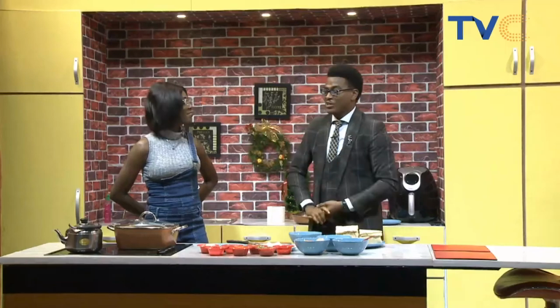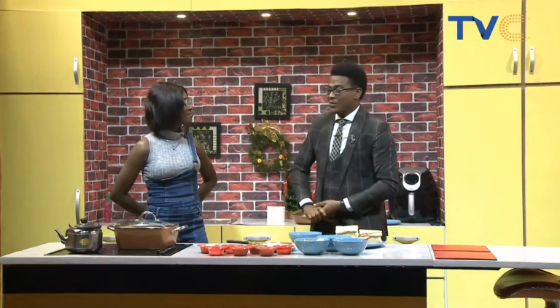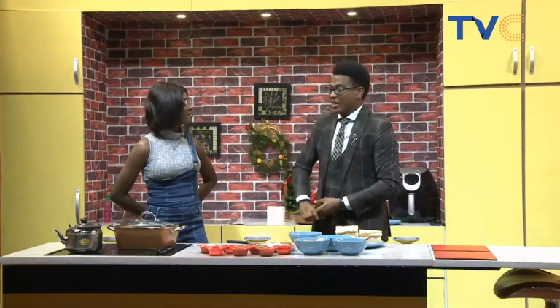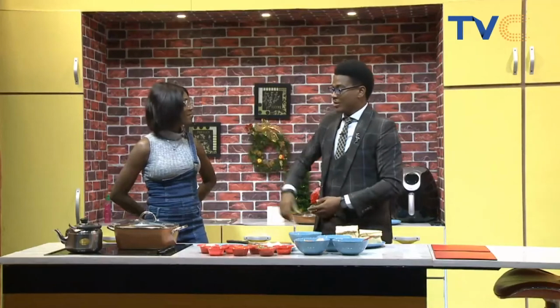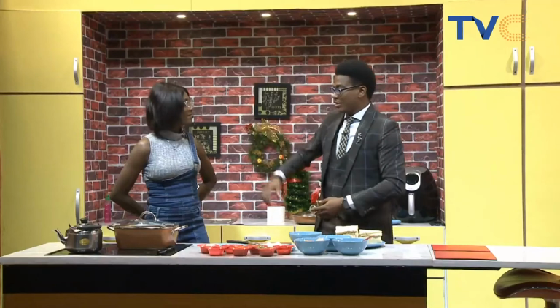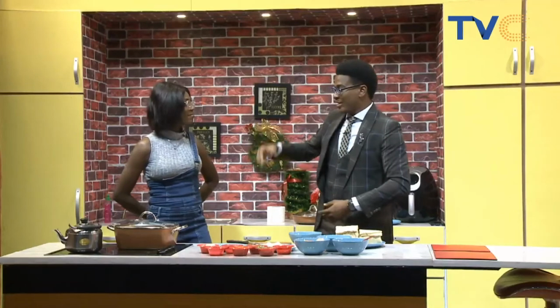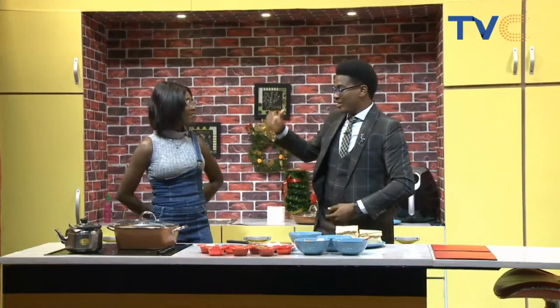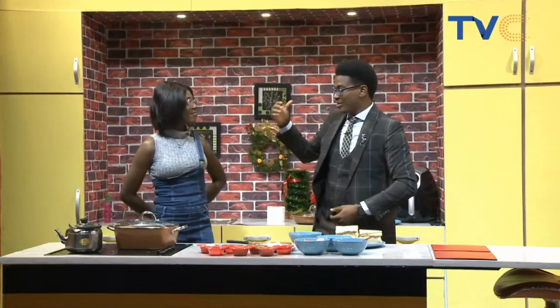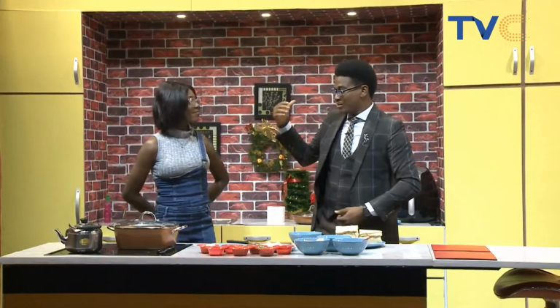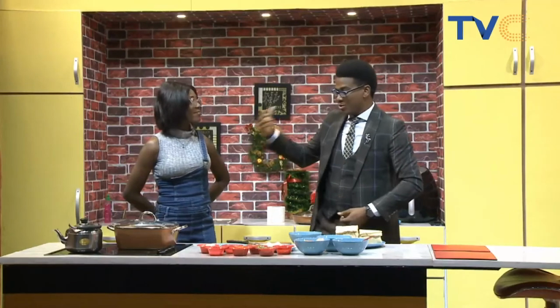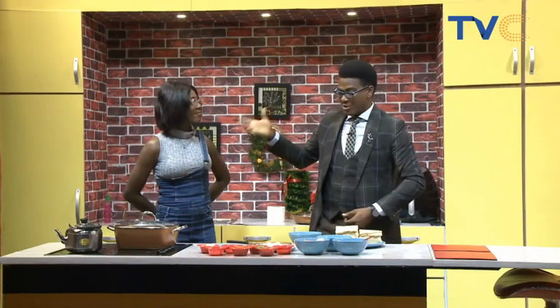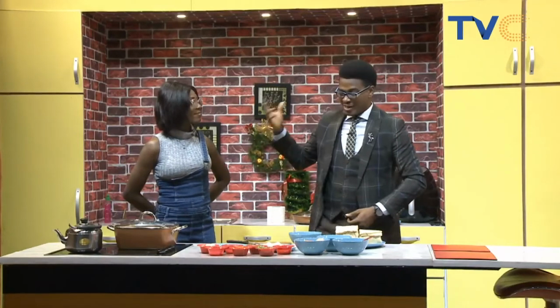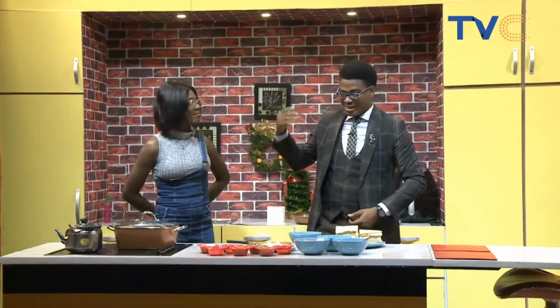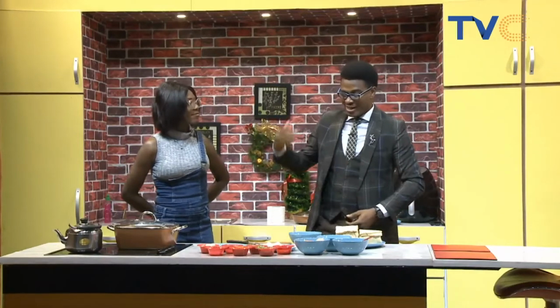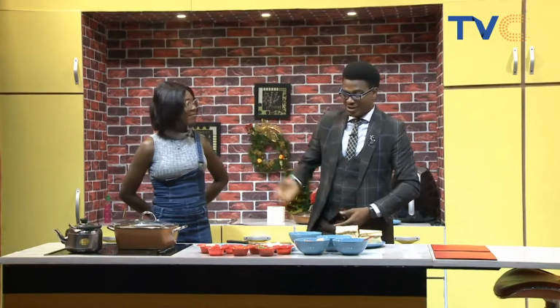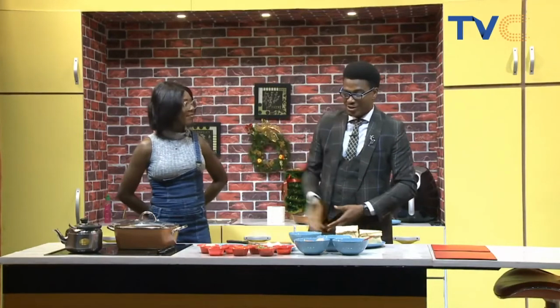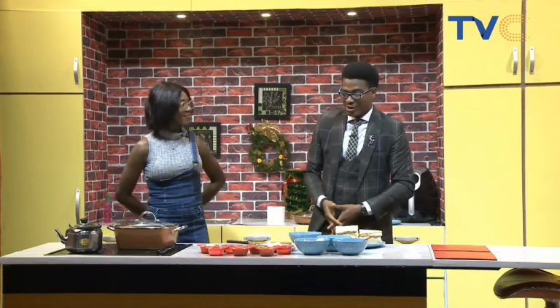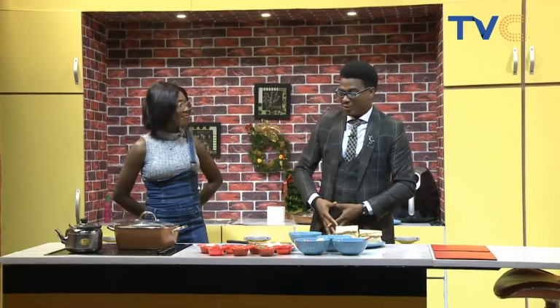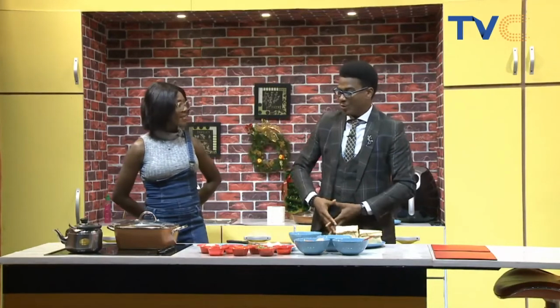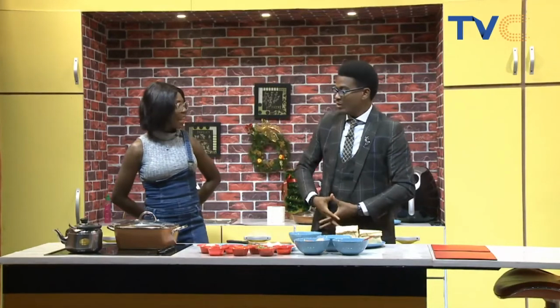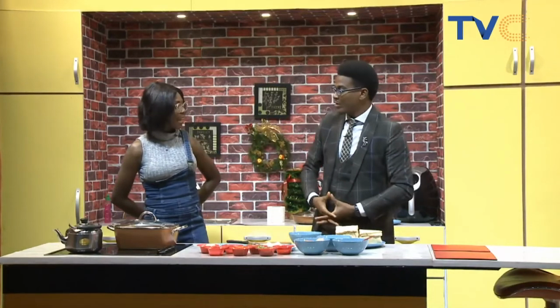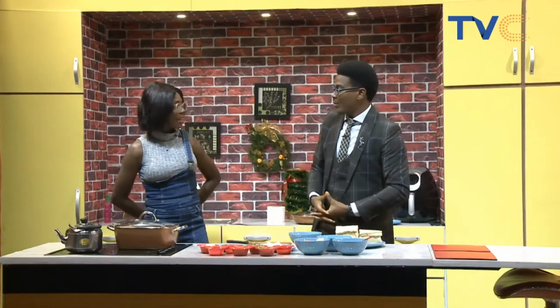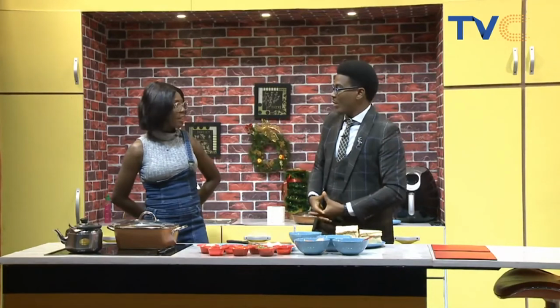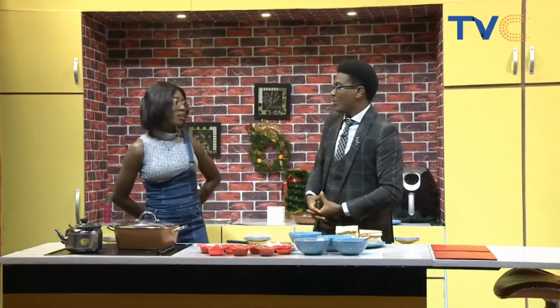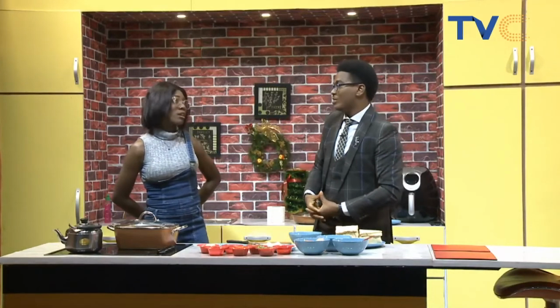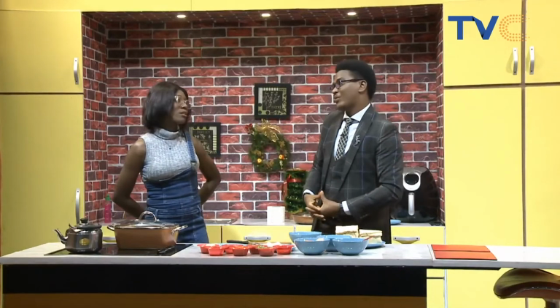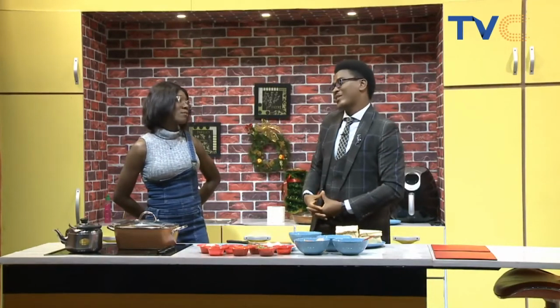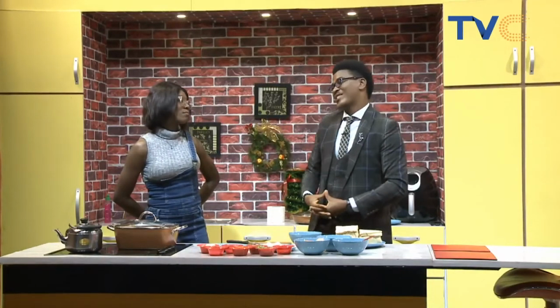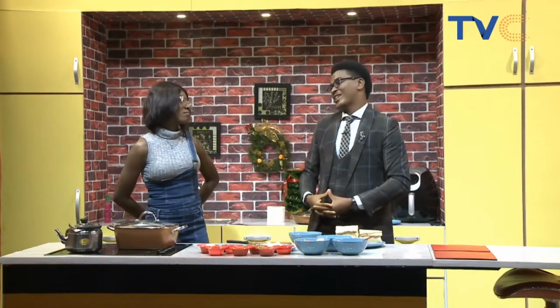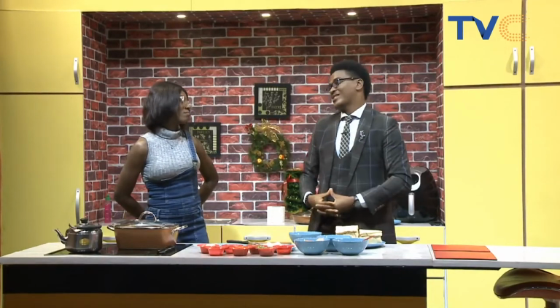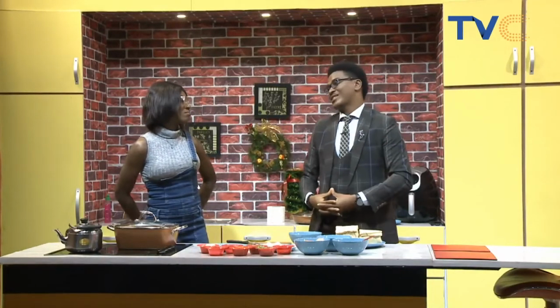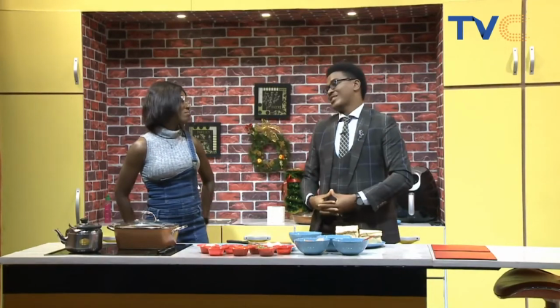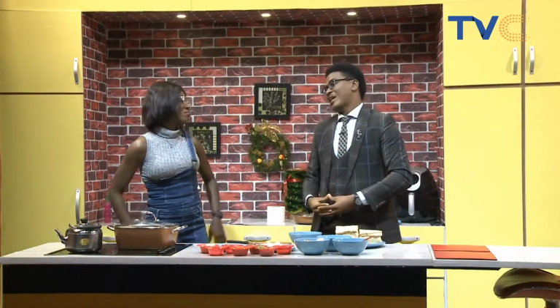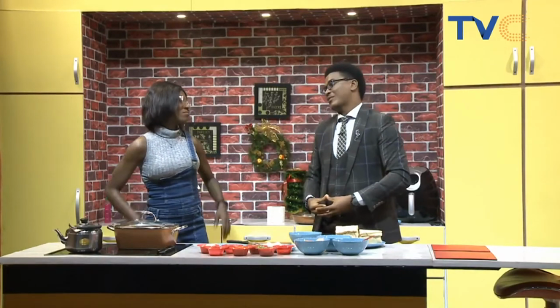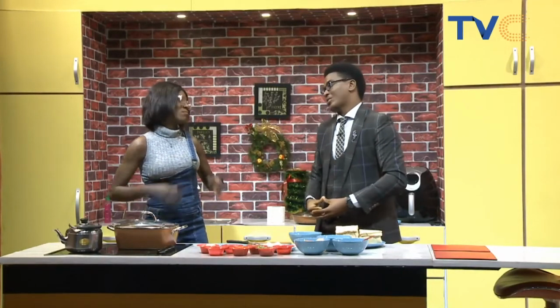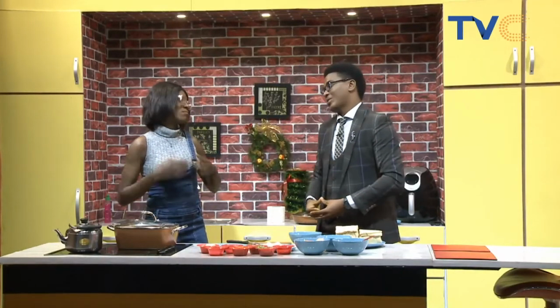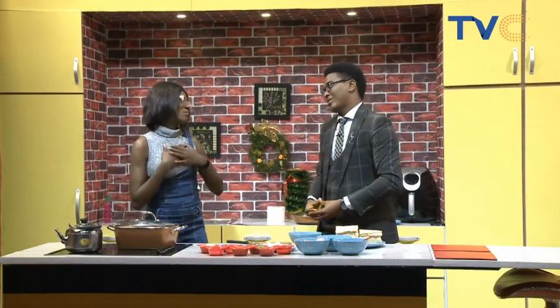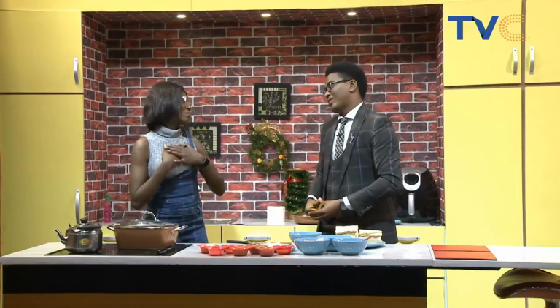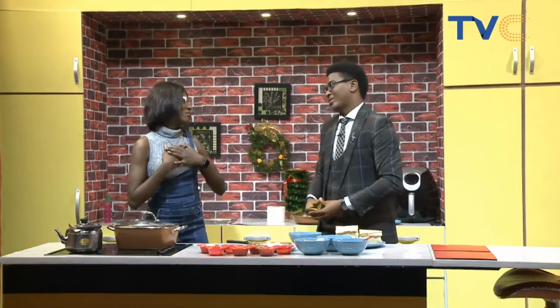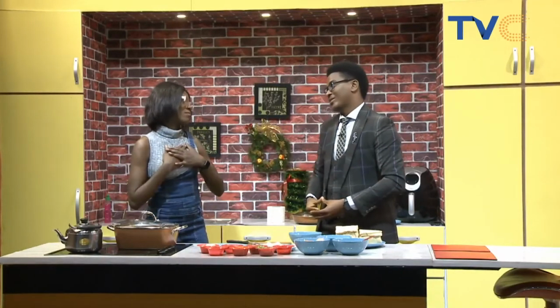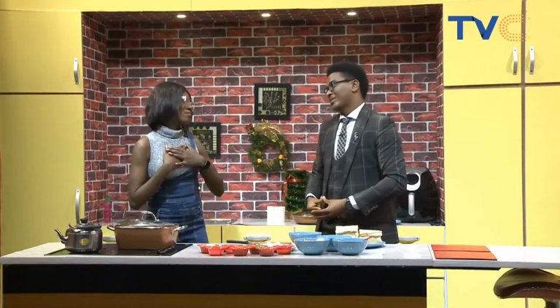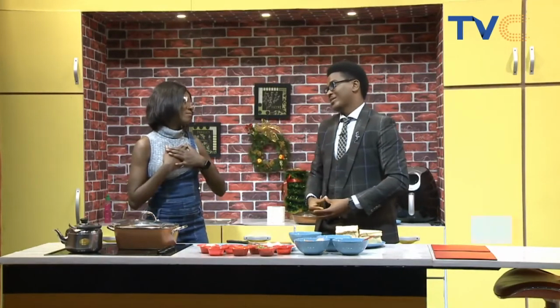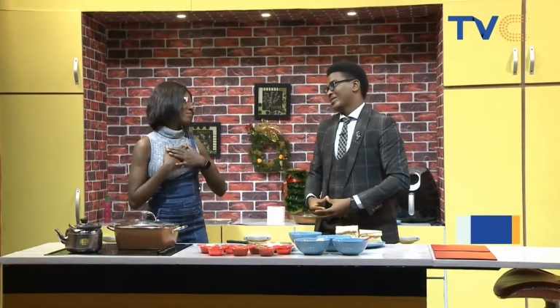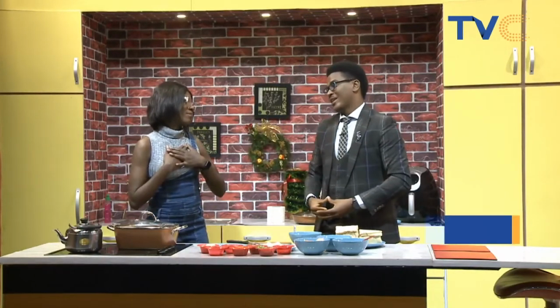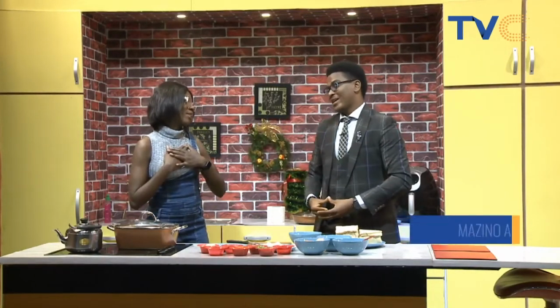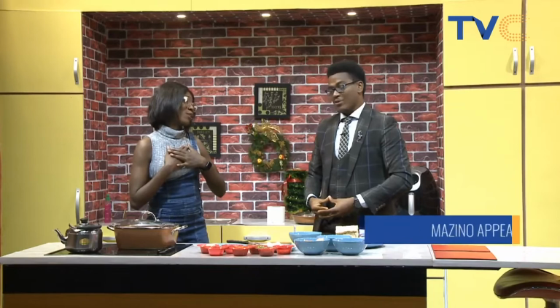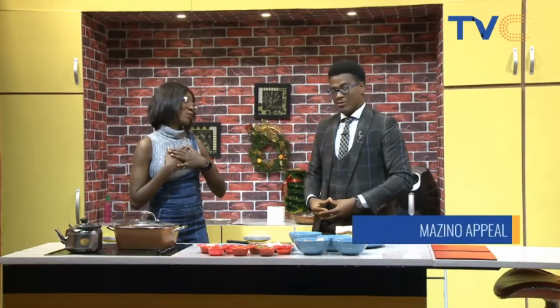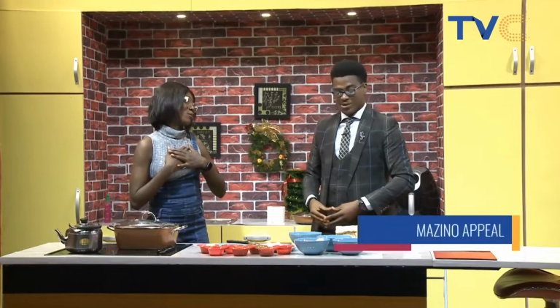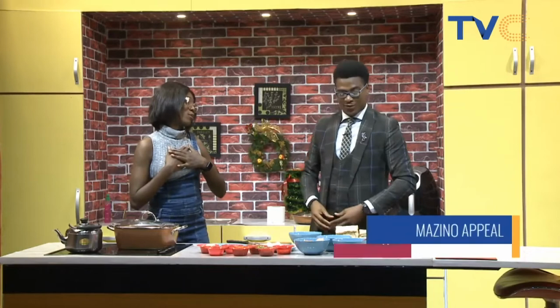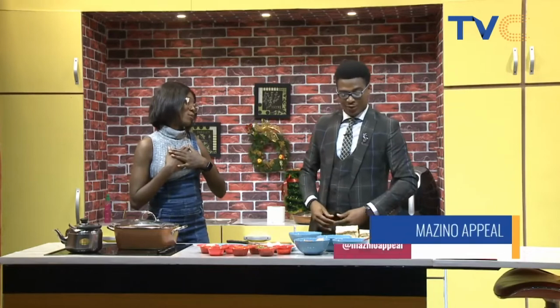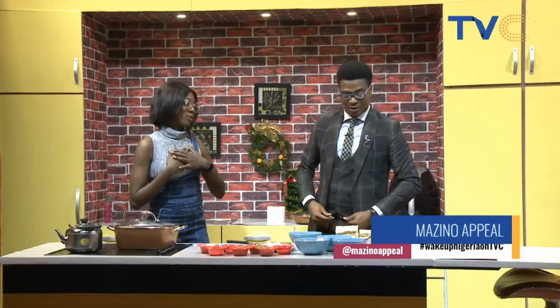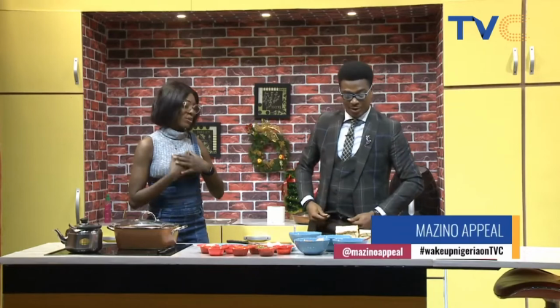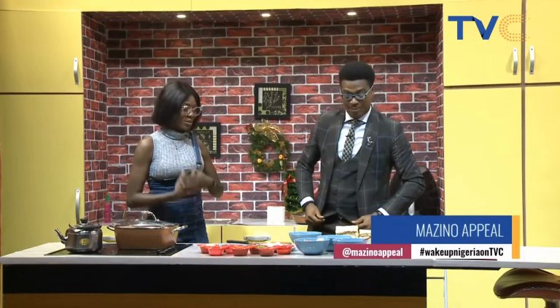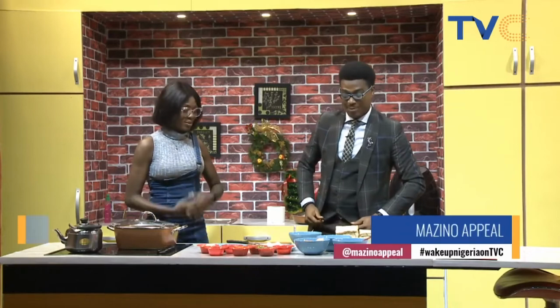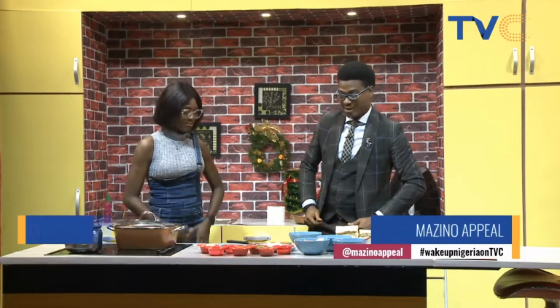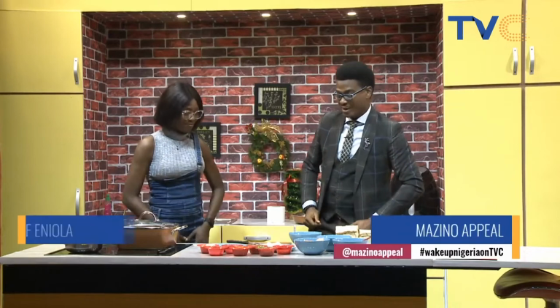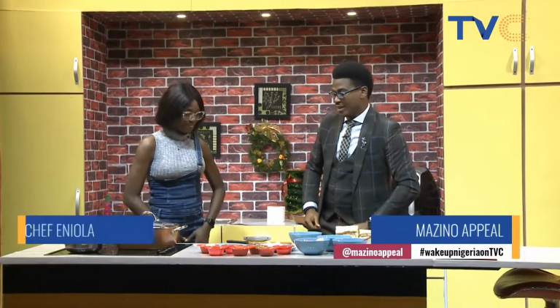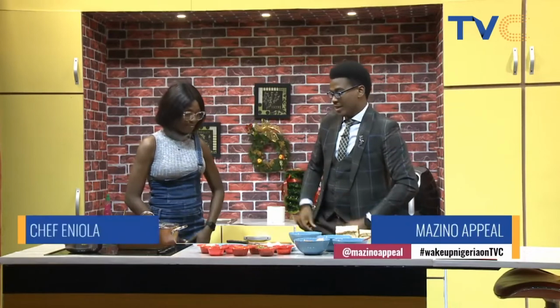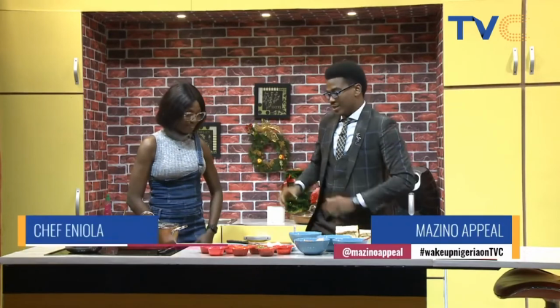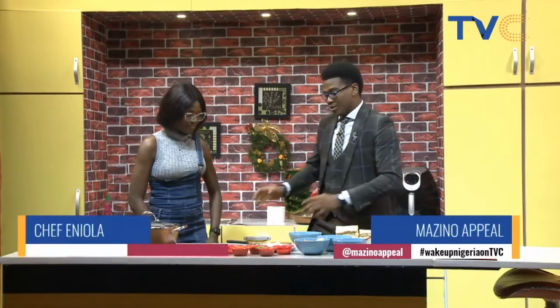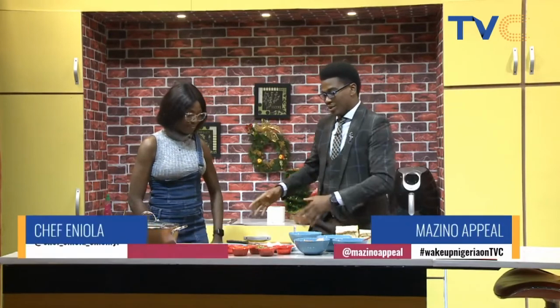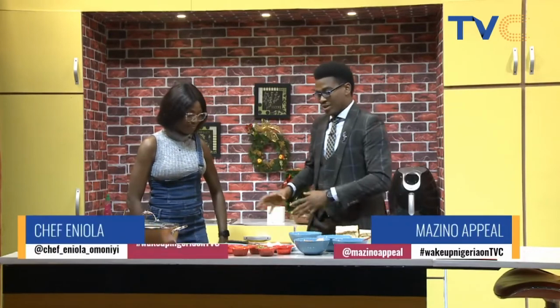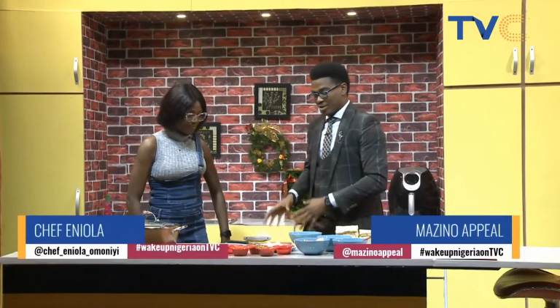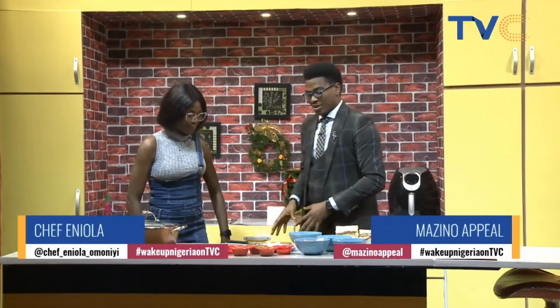Chef Eniola in the studio again. You are welcome. Always fantastic to have you here. We've missed you for a bit. It's good that you're here.